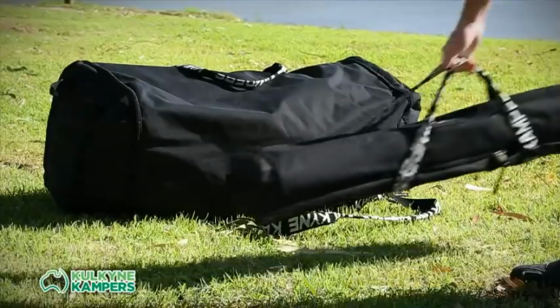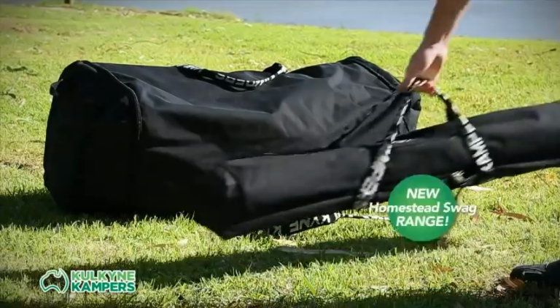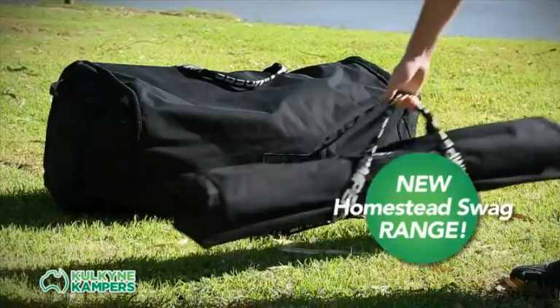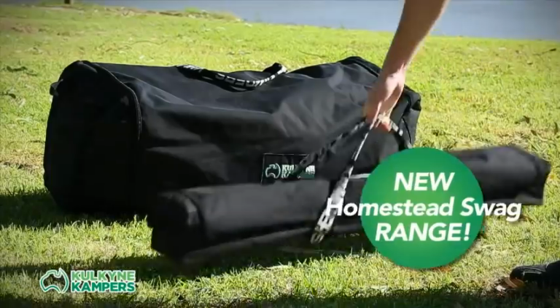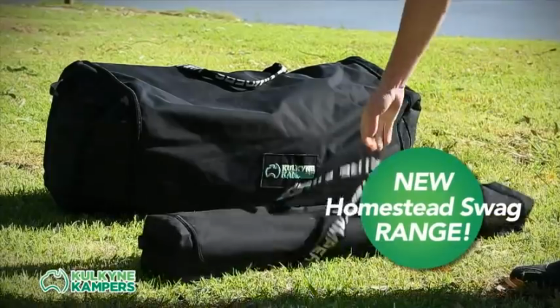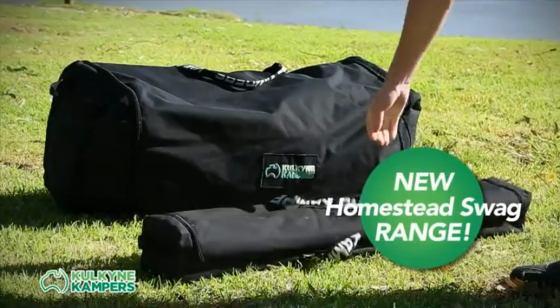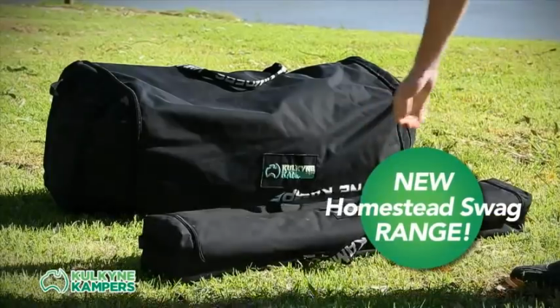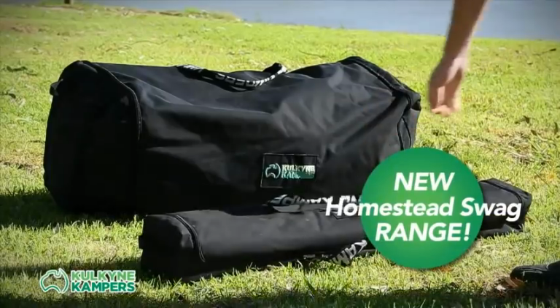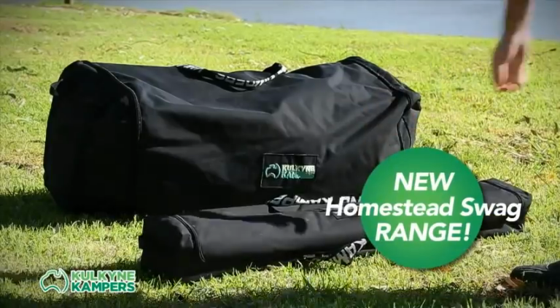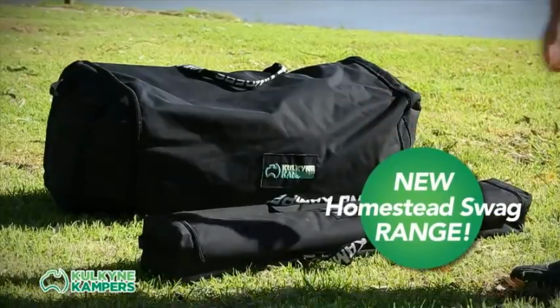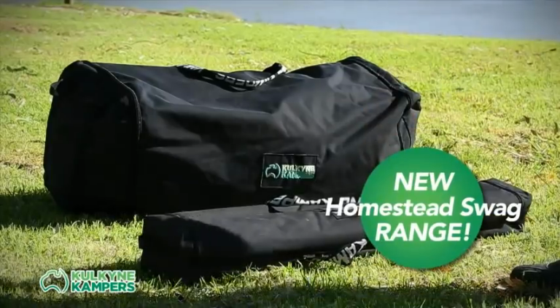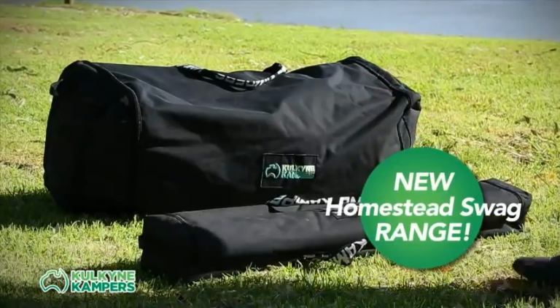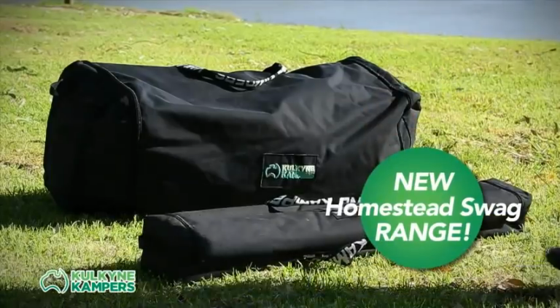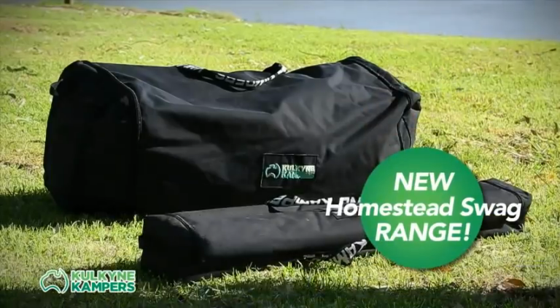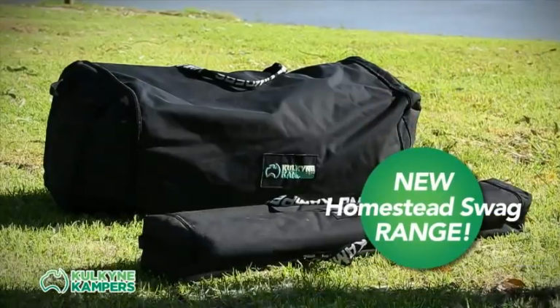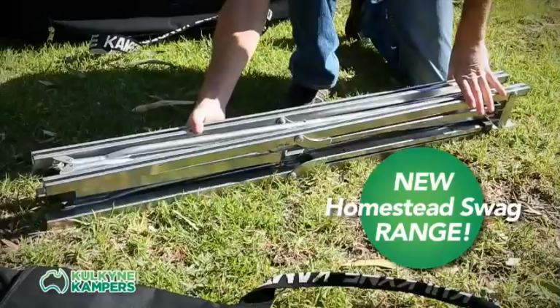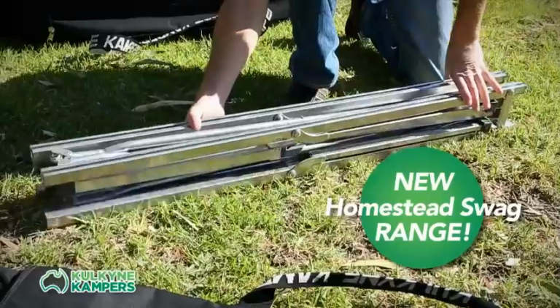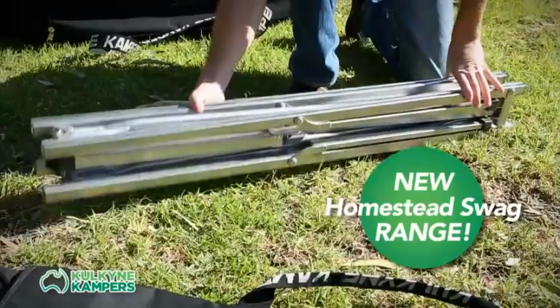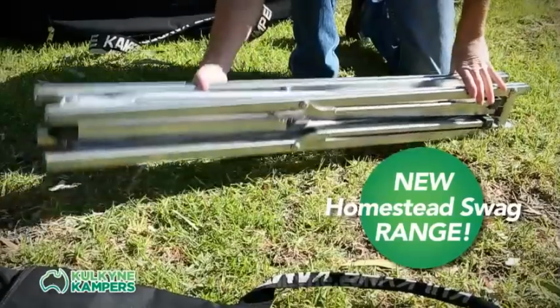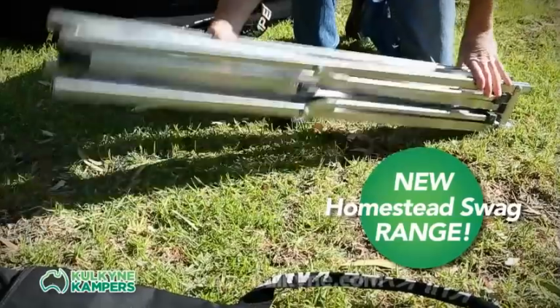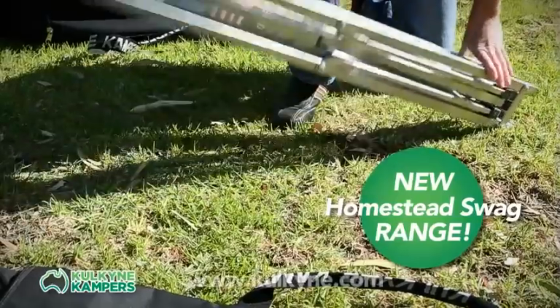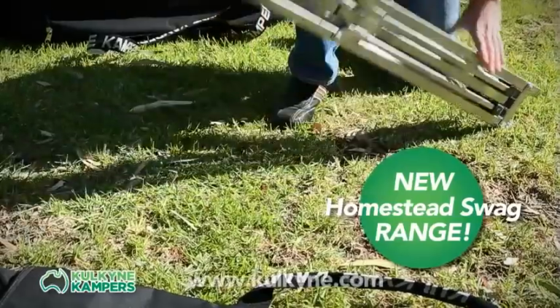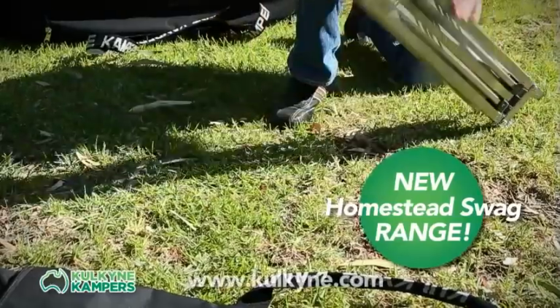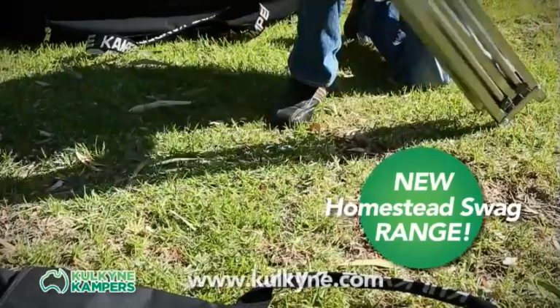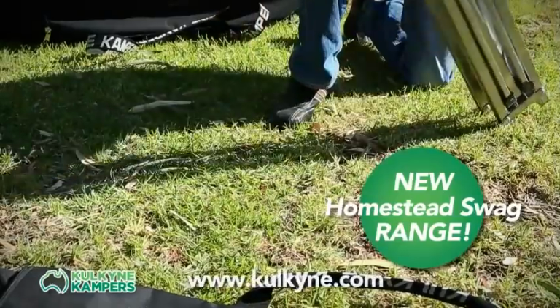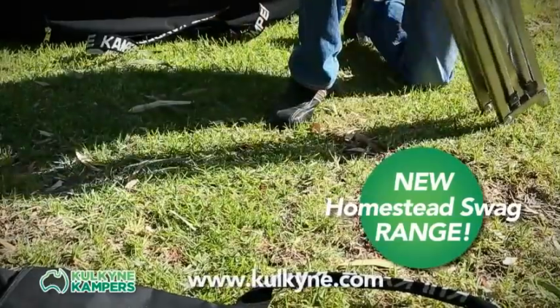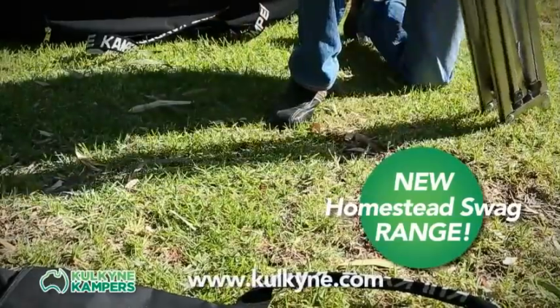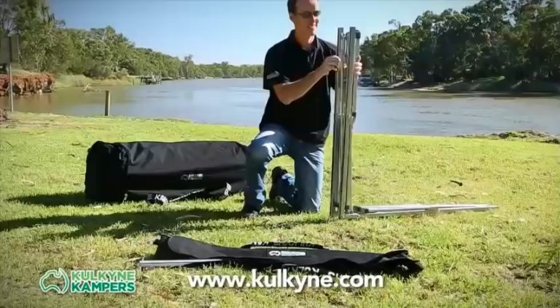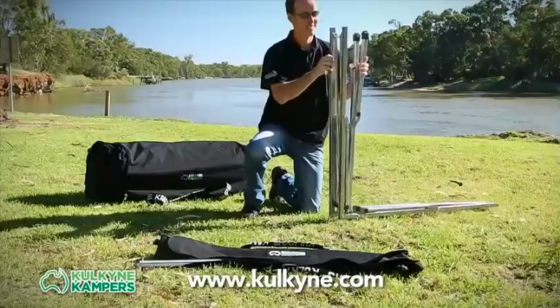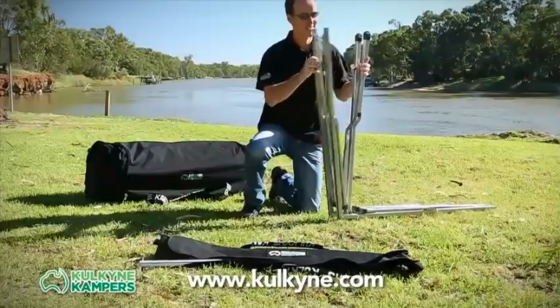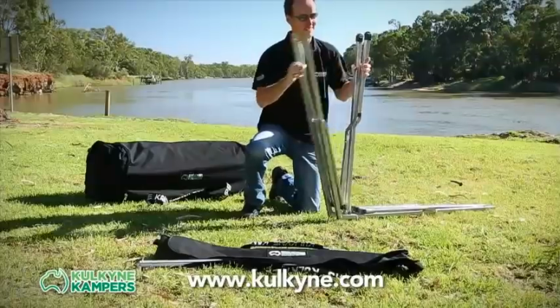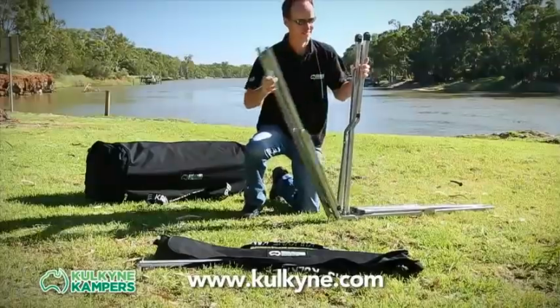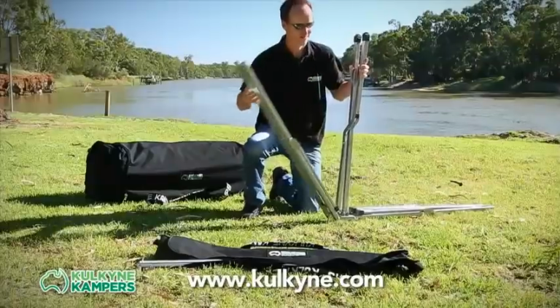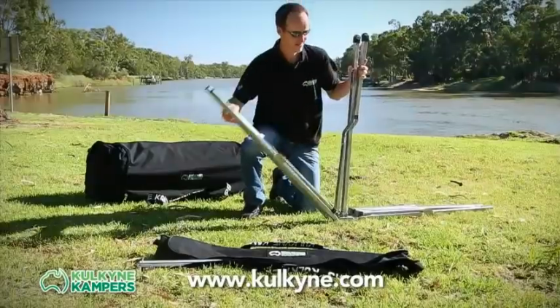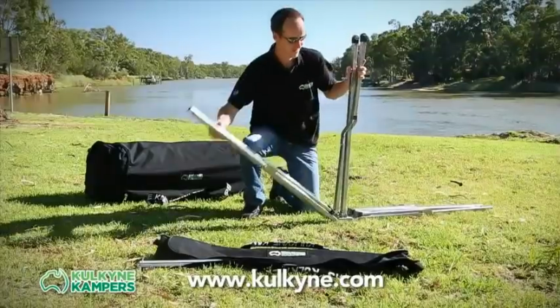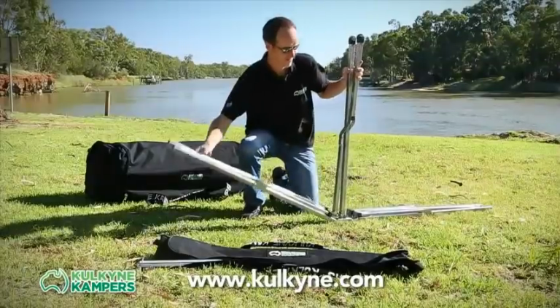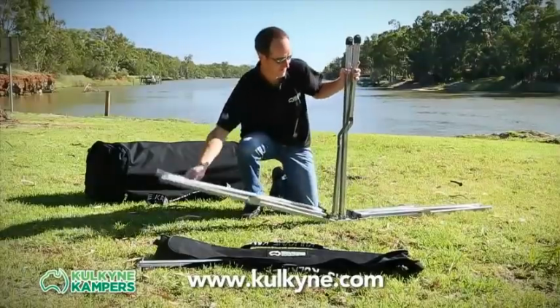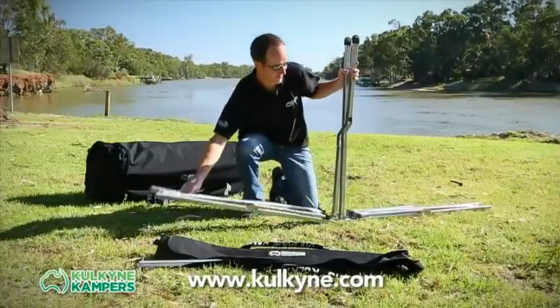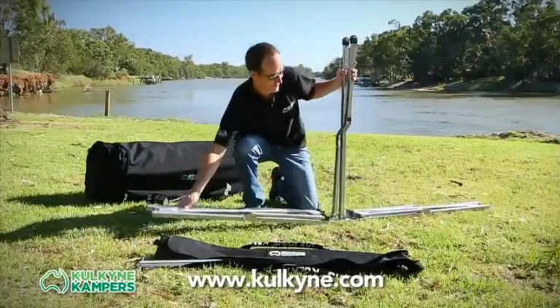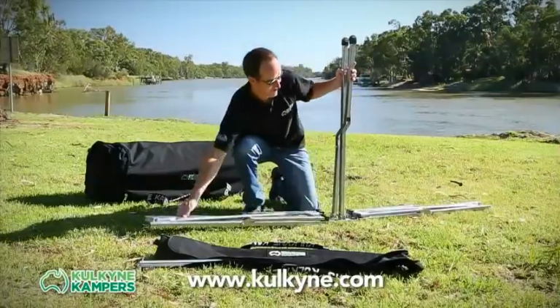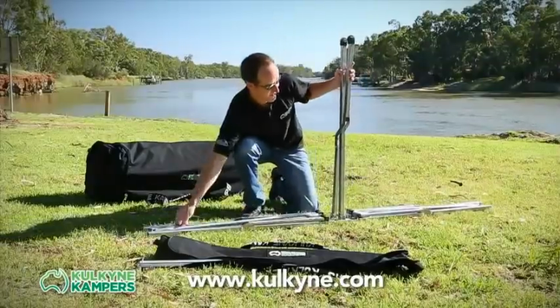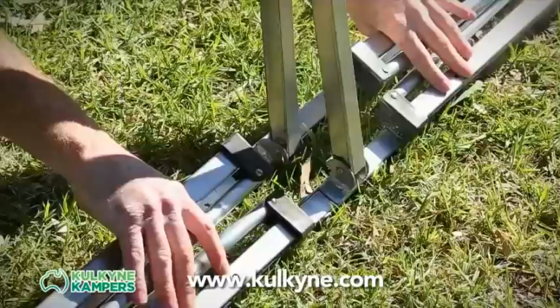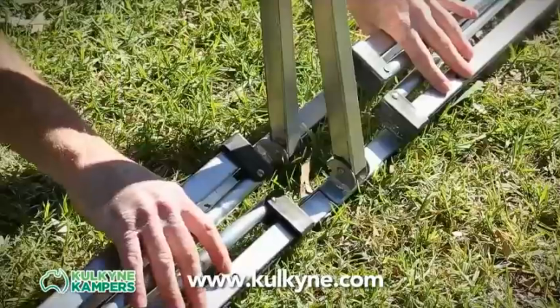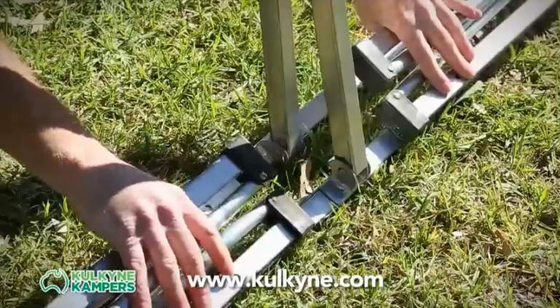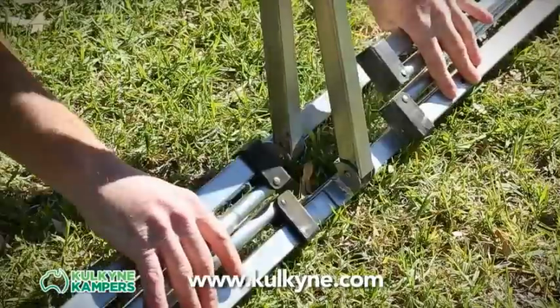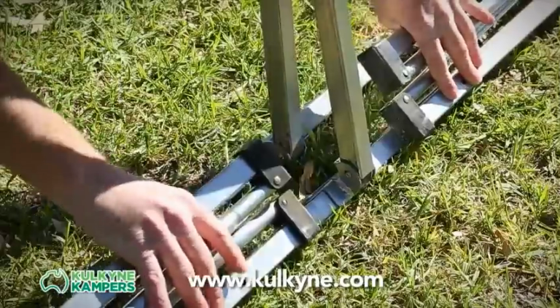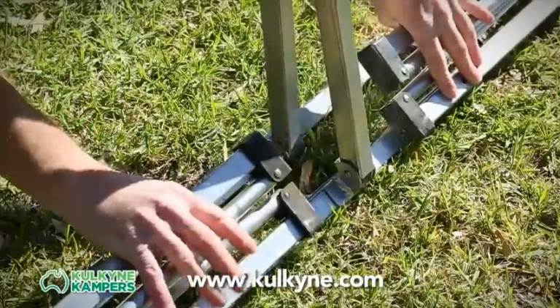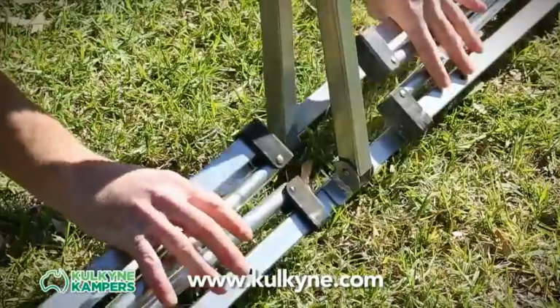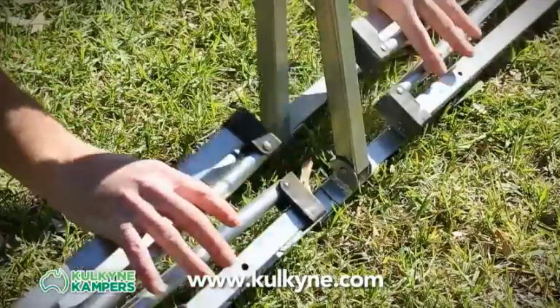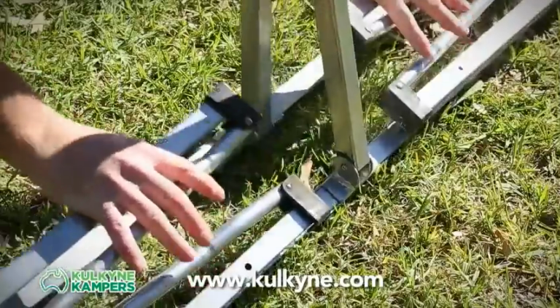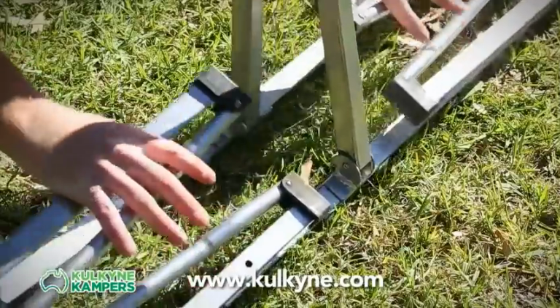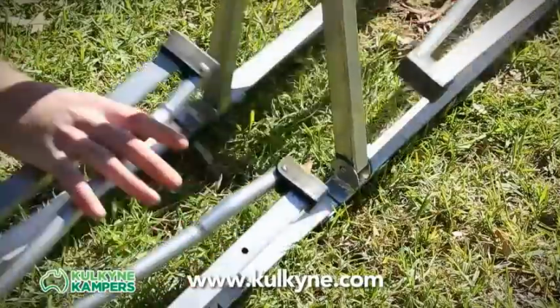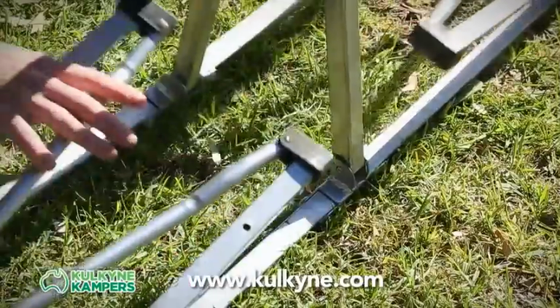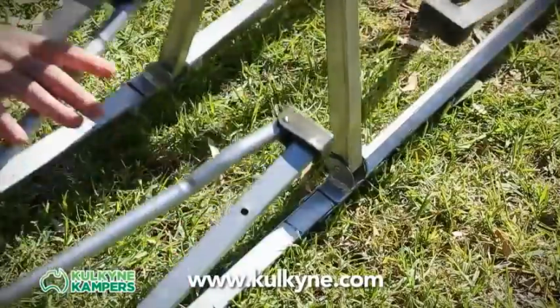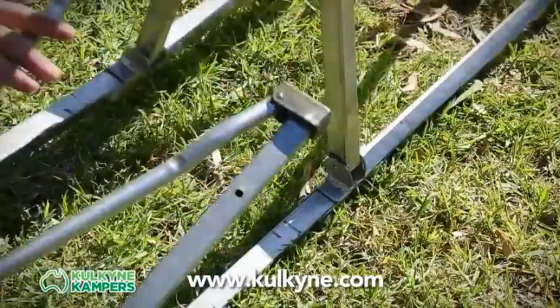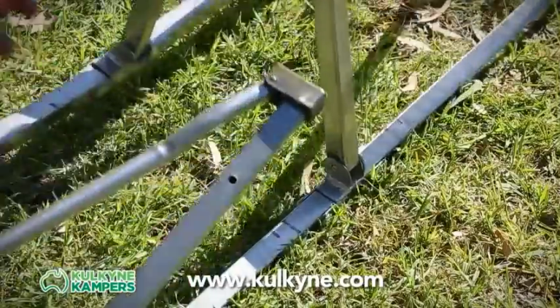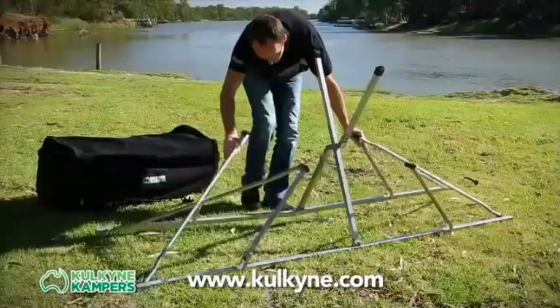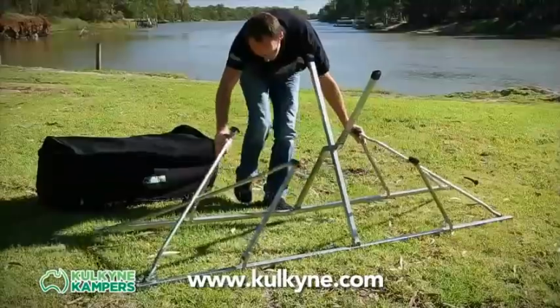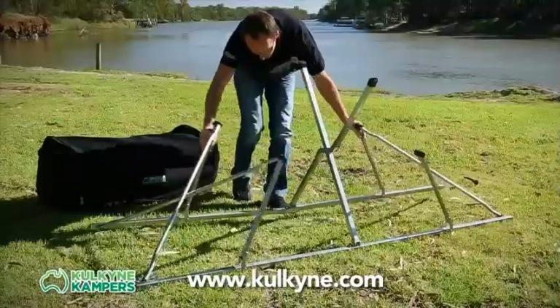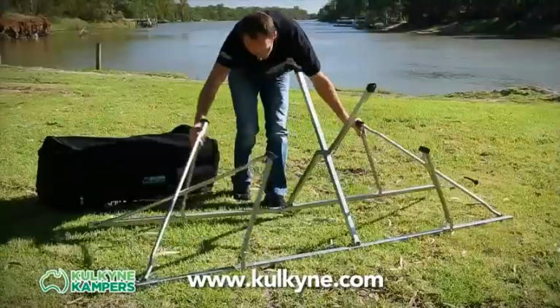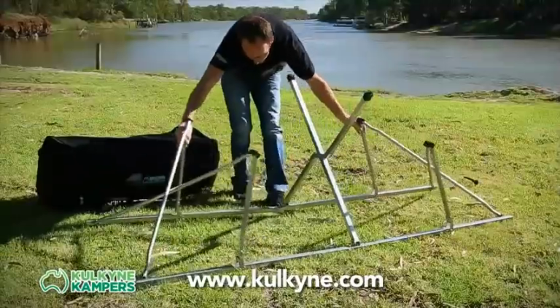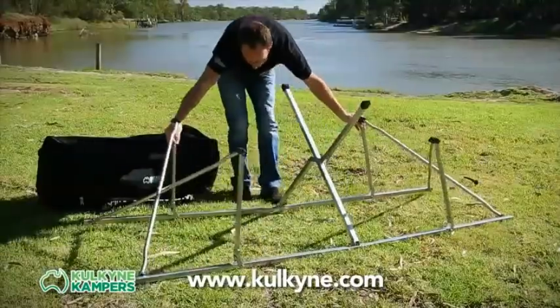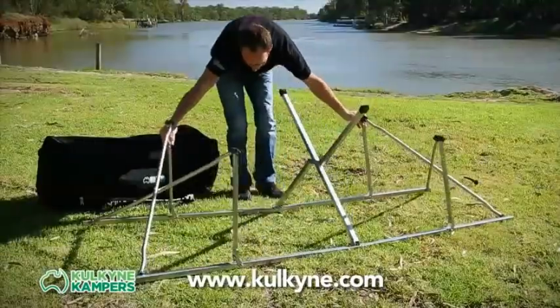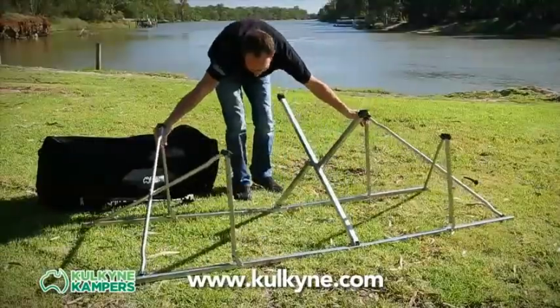The new Homestead Swag from Kolkine Campers gets you up off the ground for the most comfortable night's sleep you've ever had in the bush.